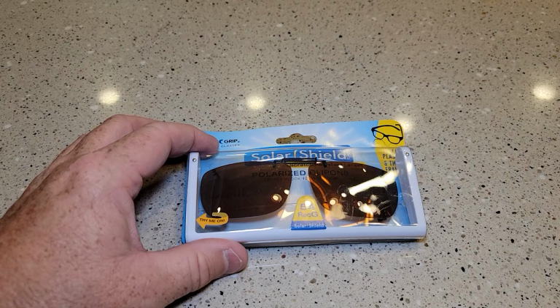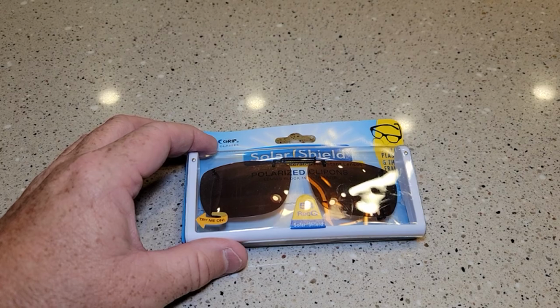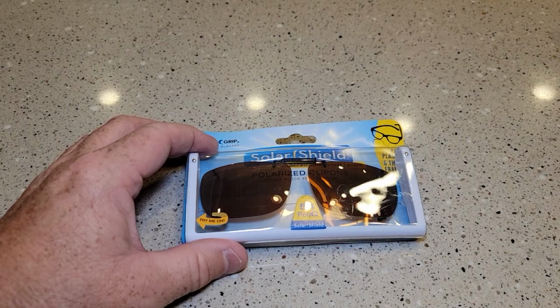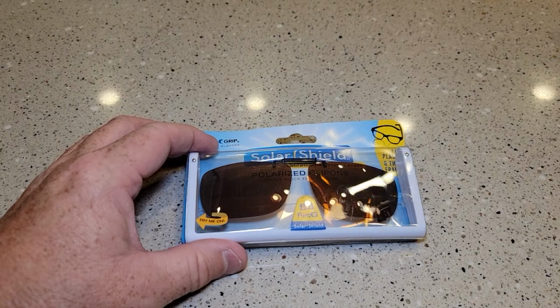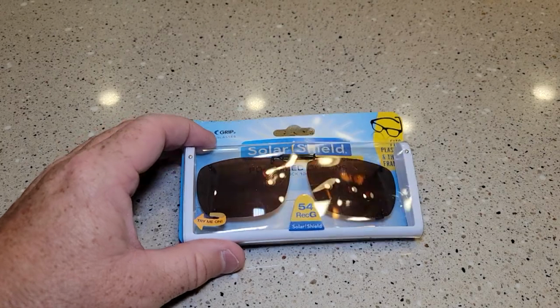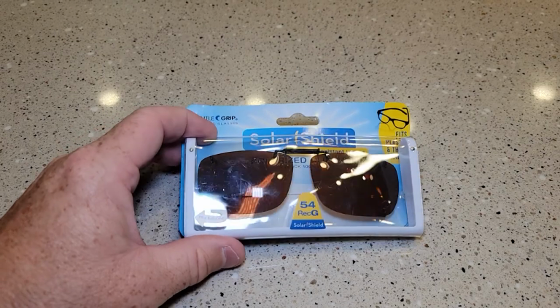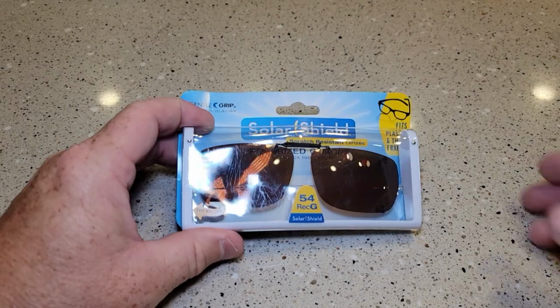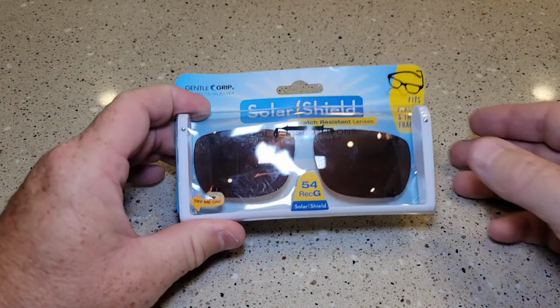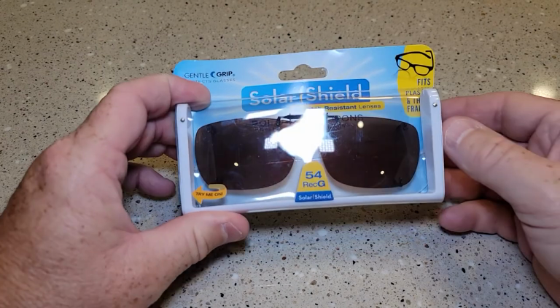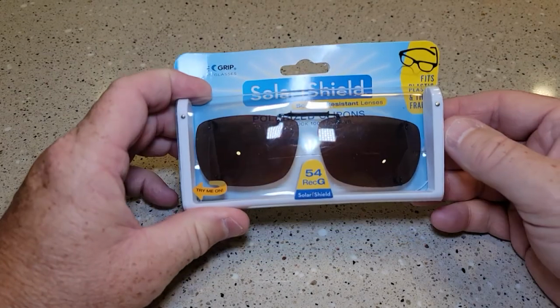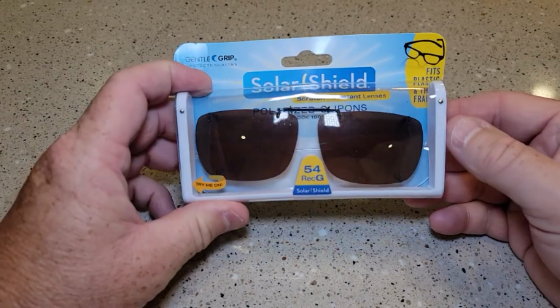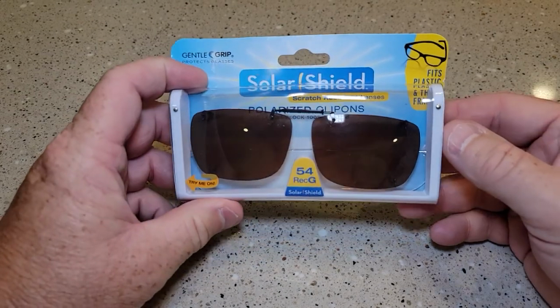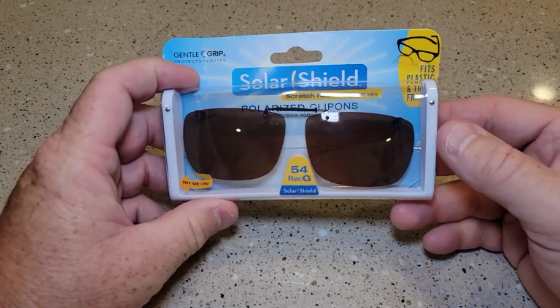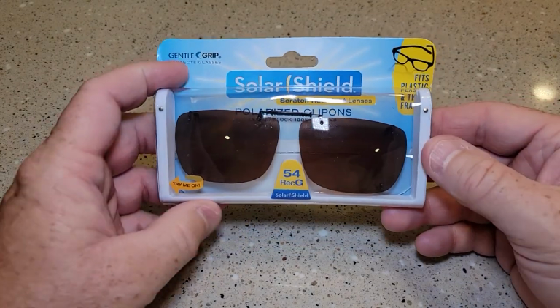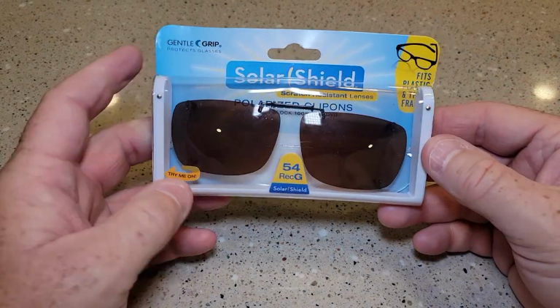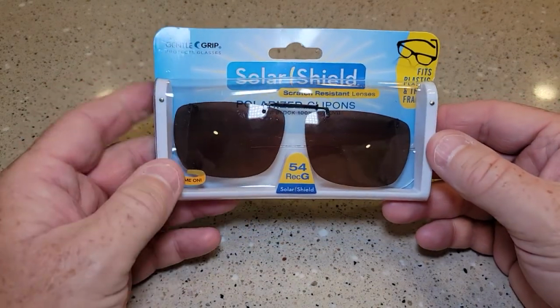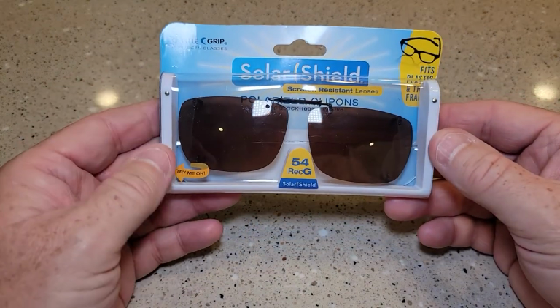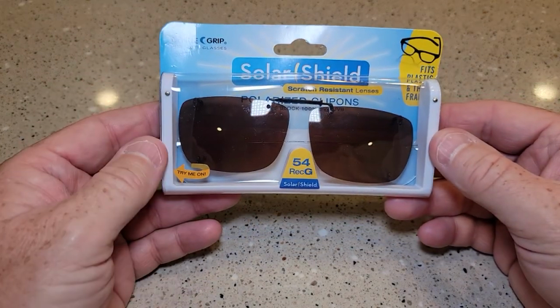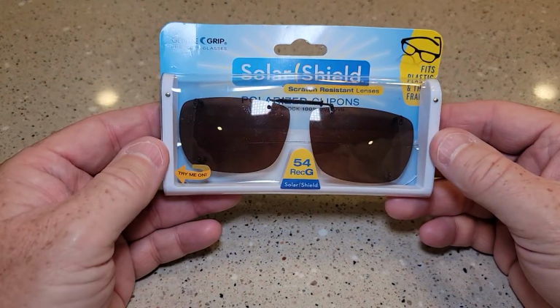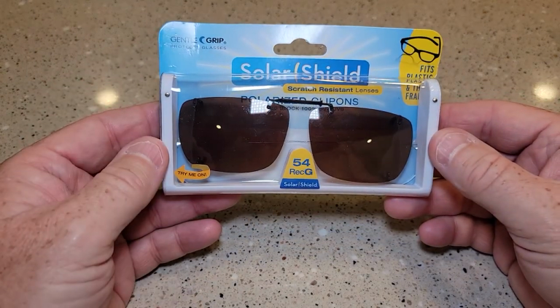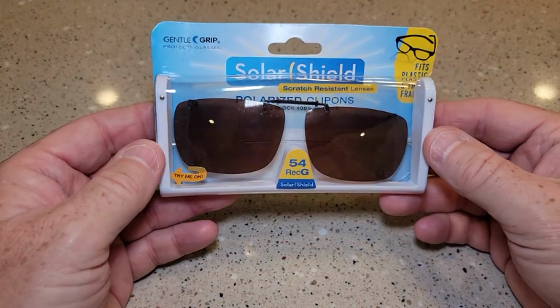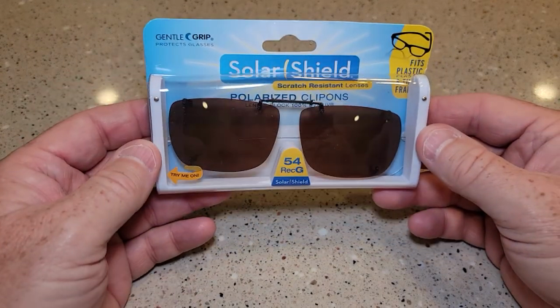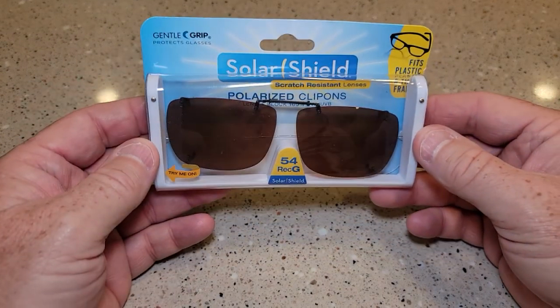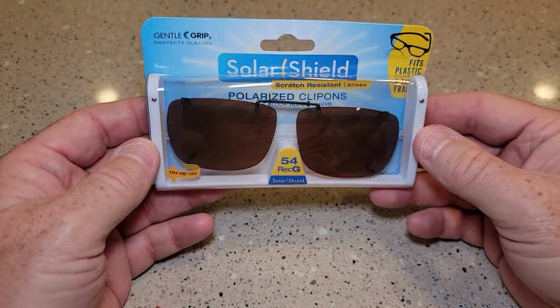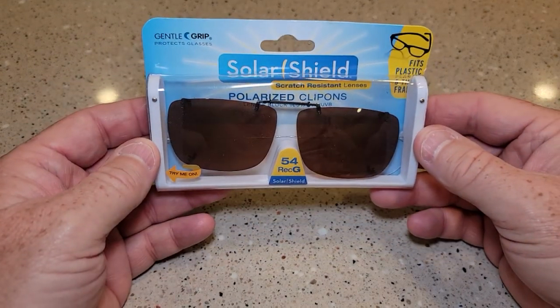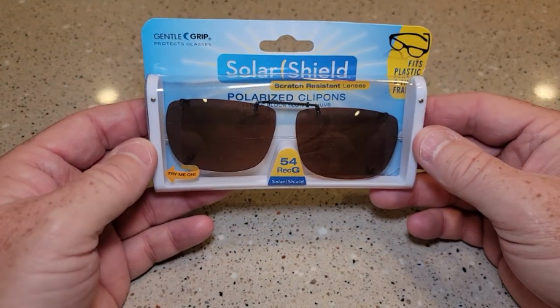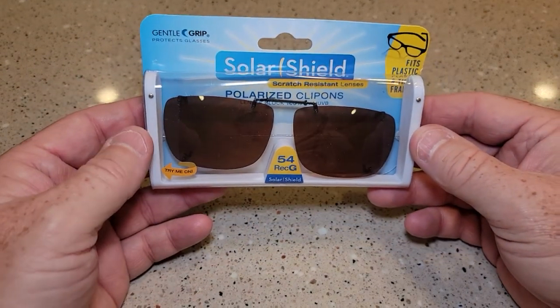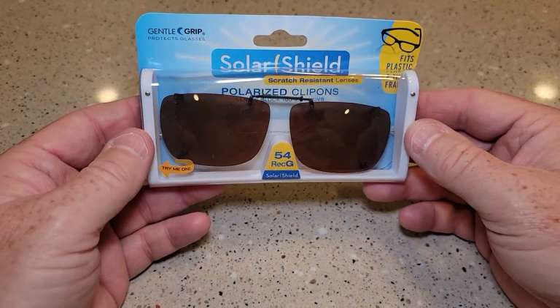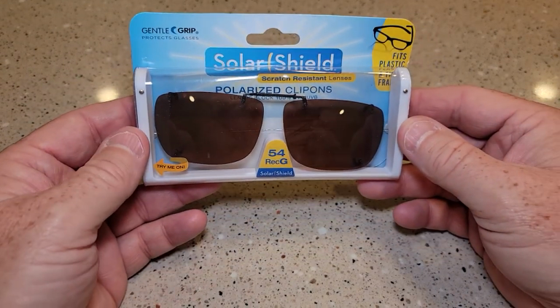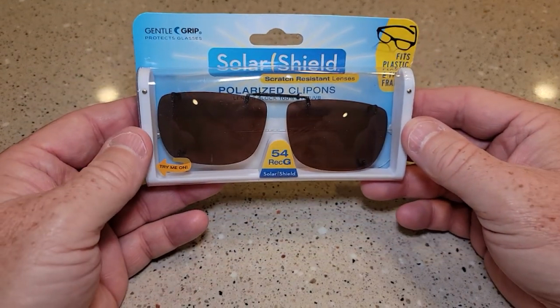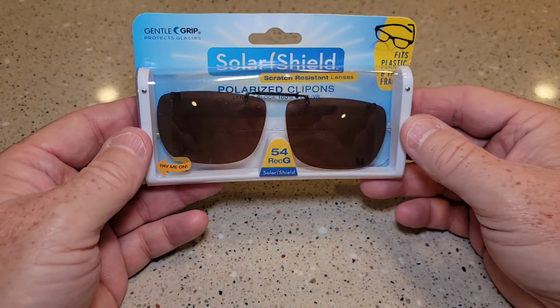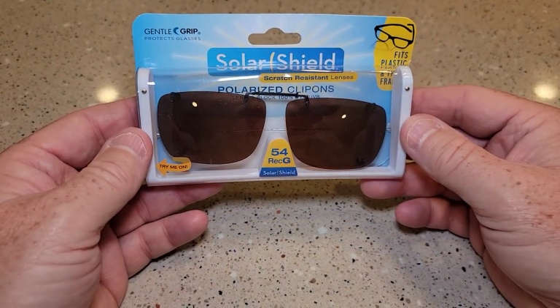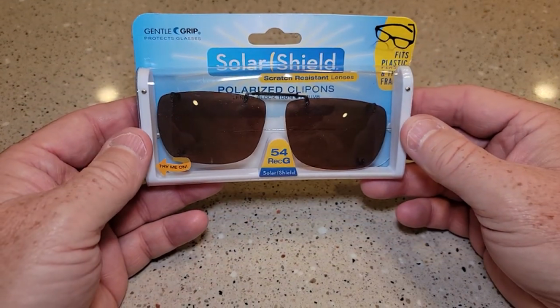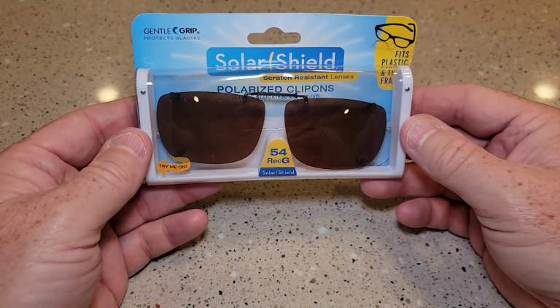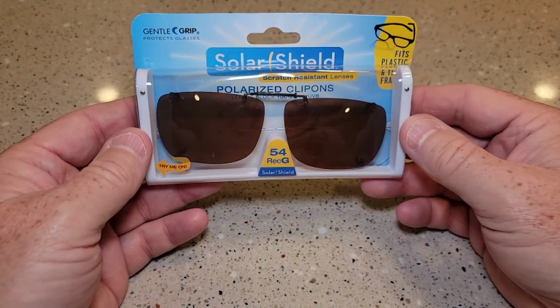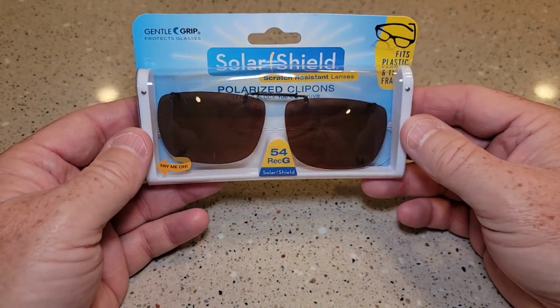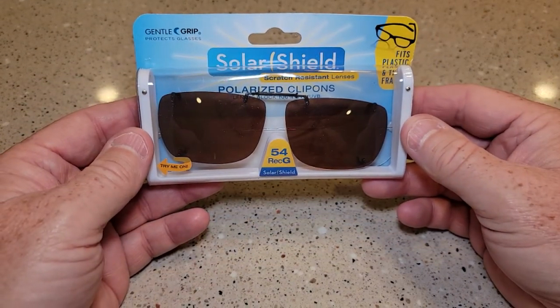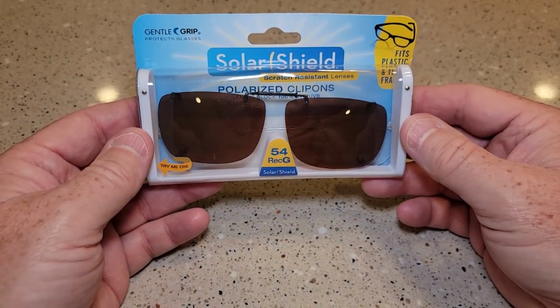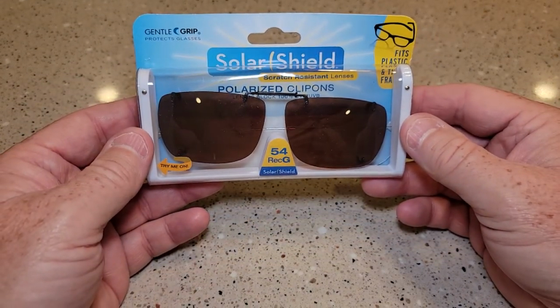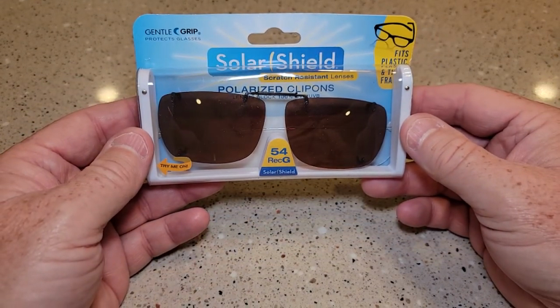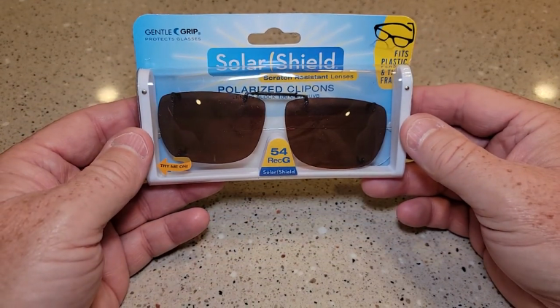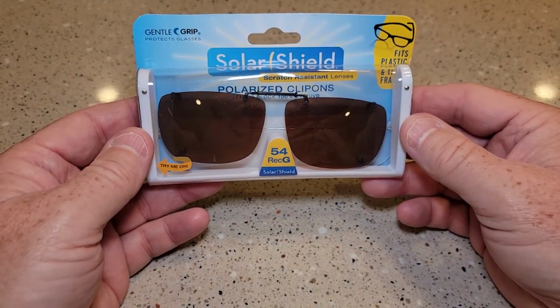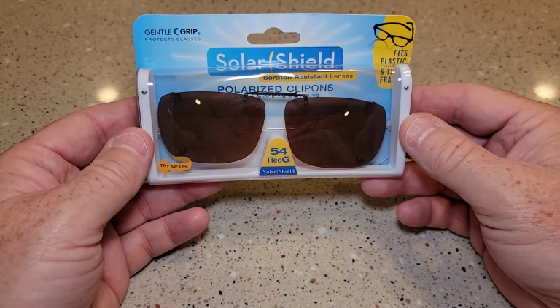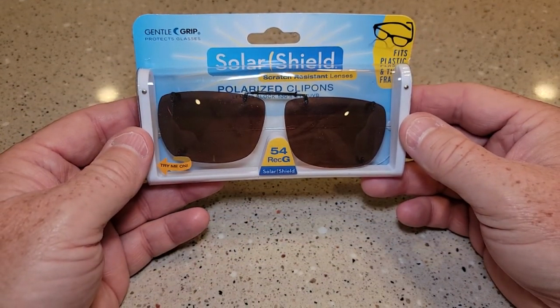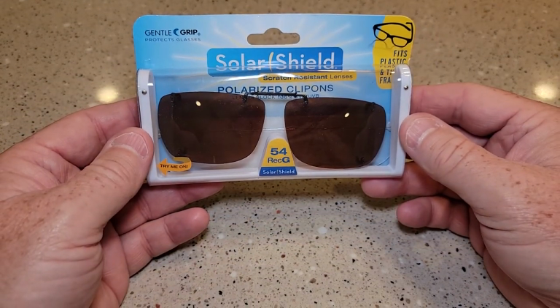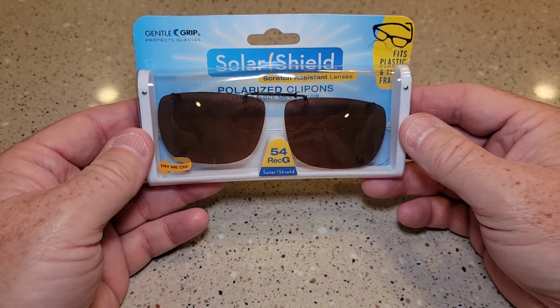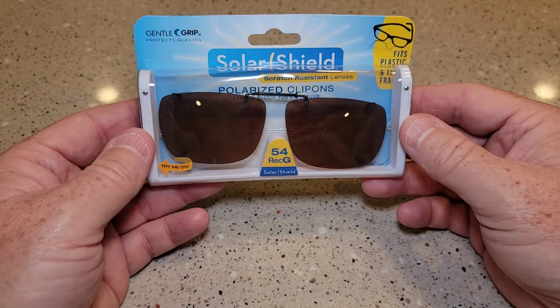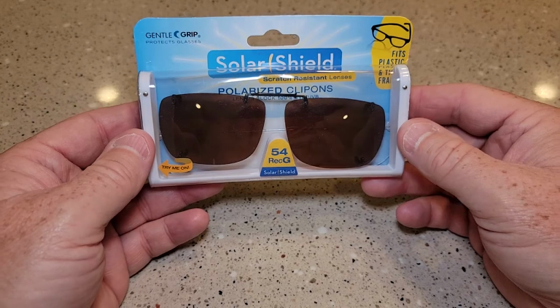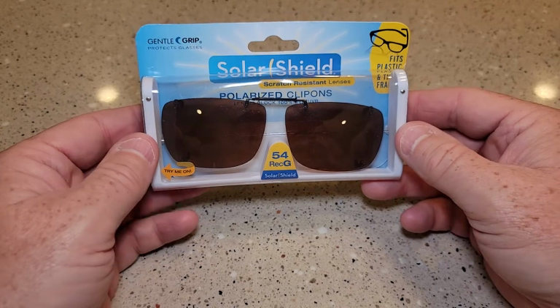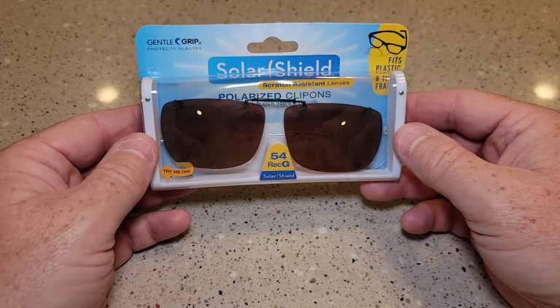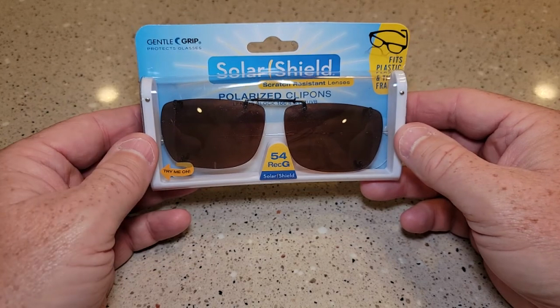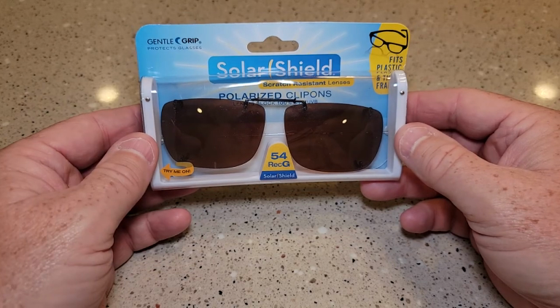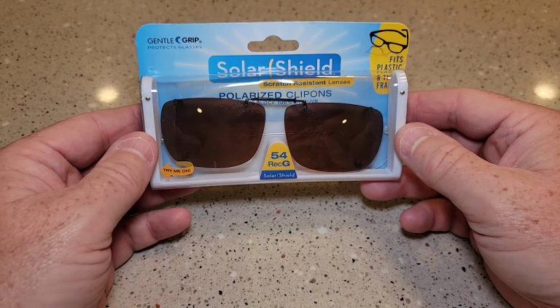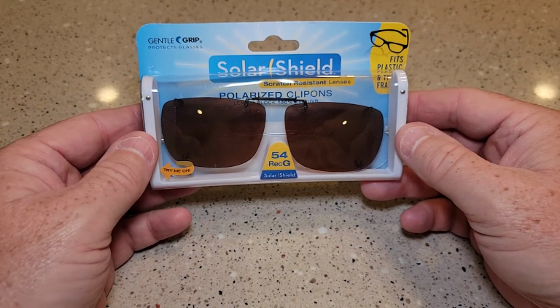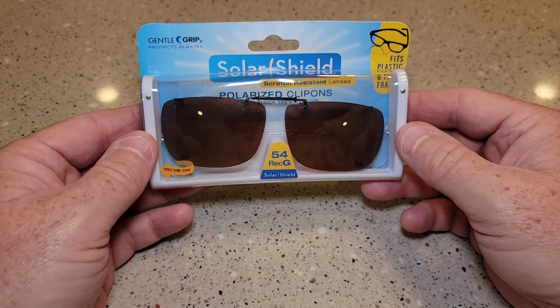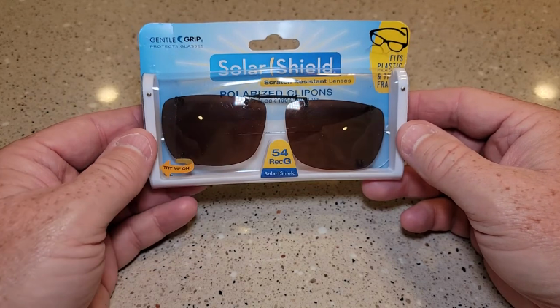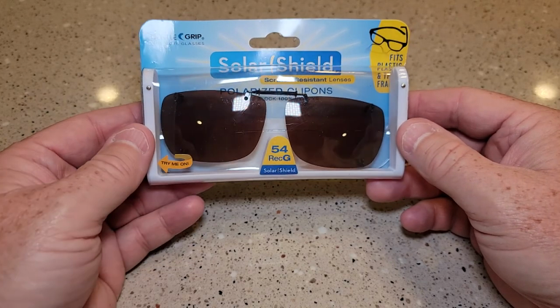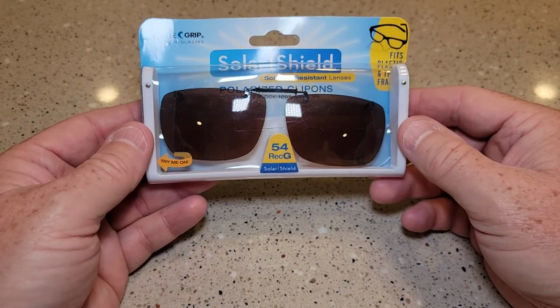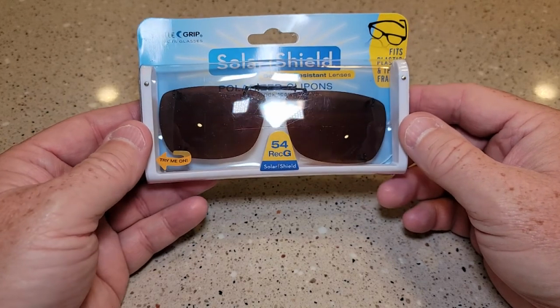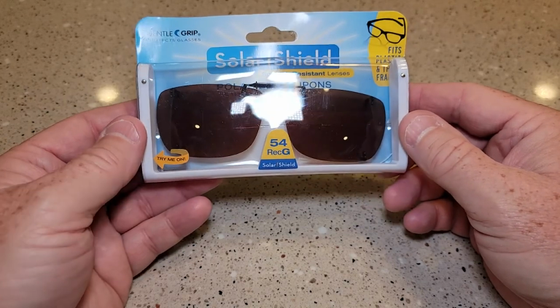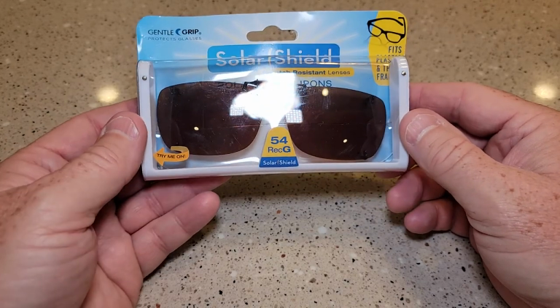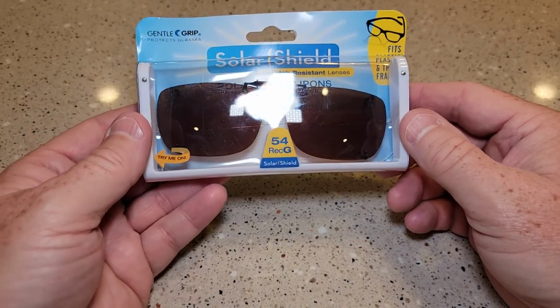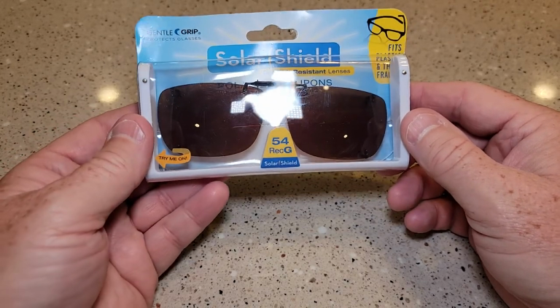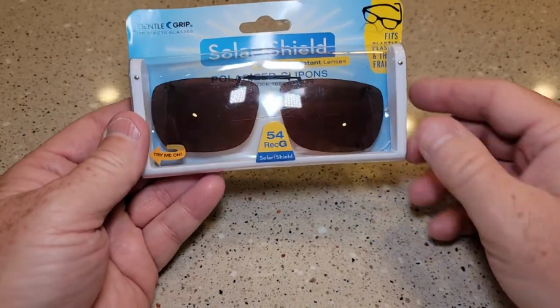Hello everyone, this is Just a Dad. Today I'm going to show you how to size your clip-on sunglasses for your prescription glasses.